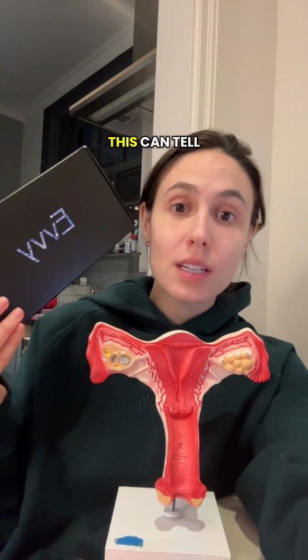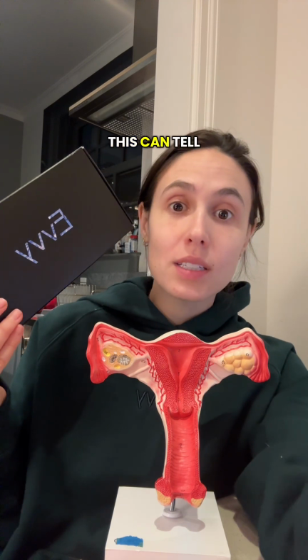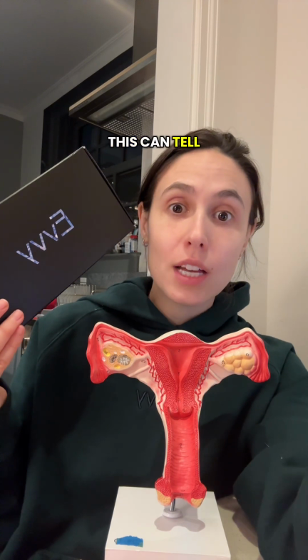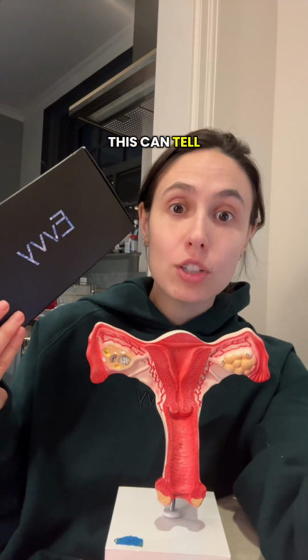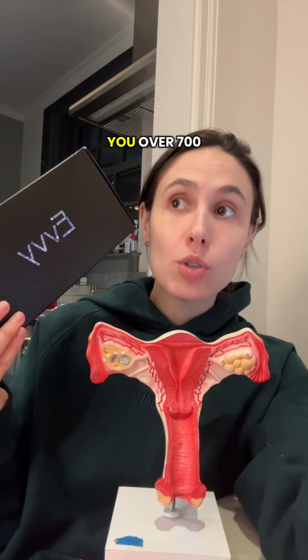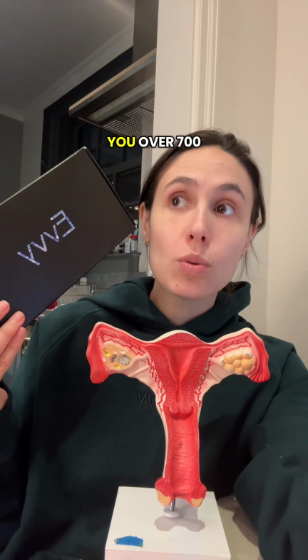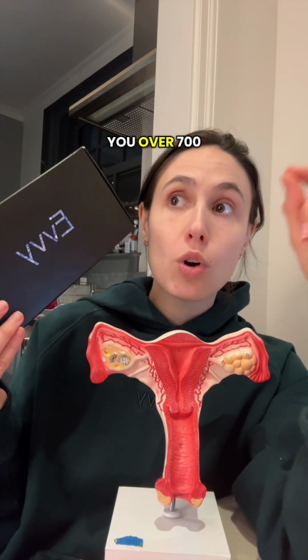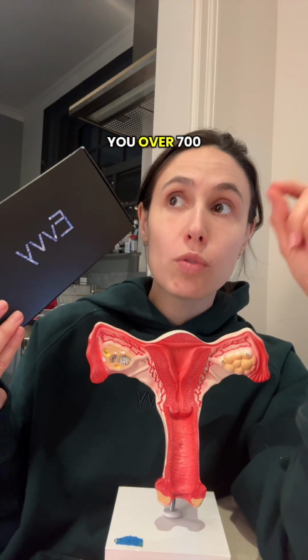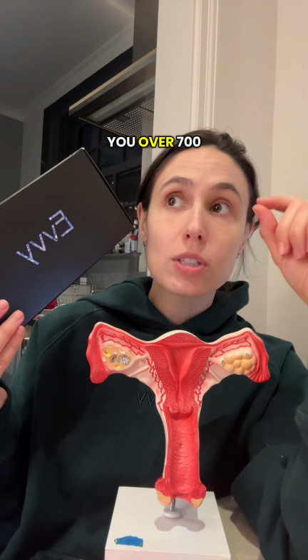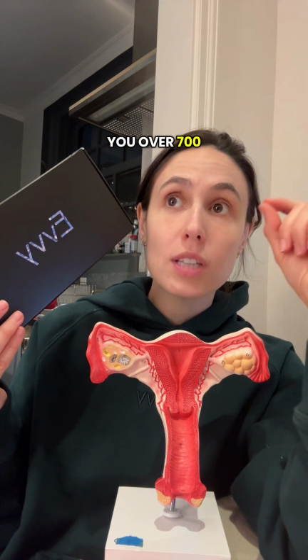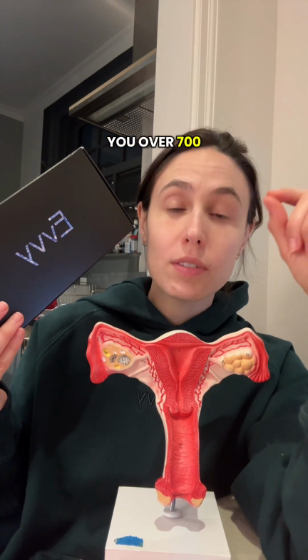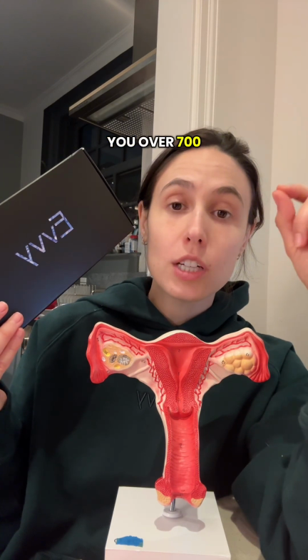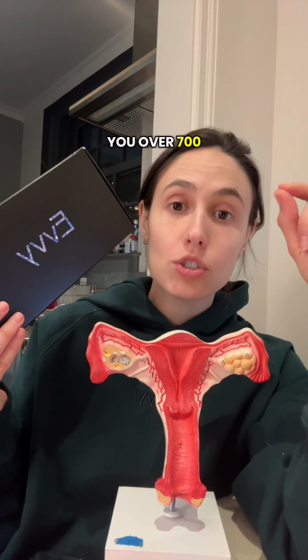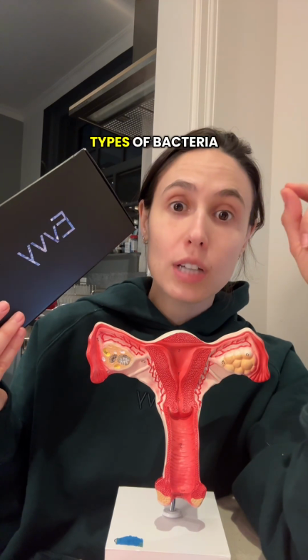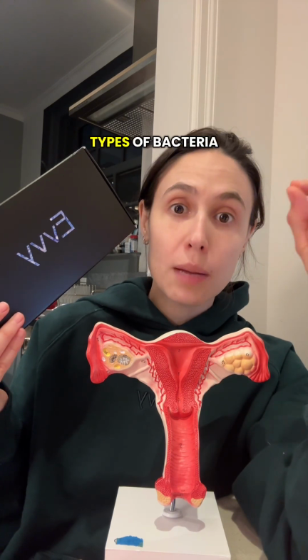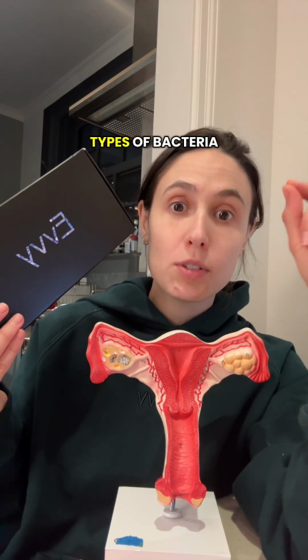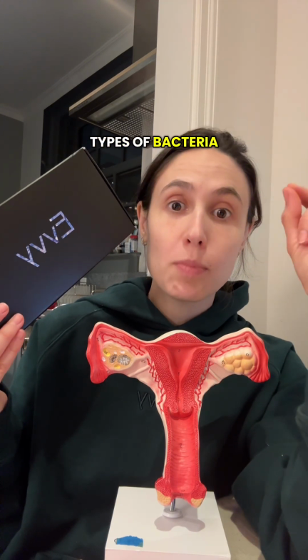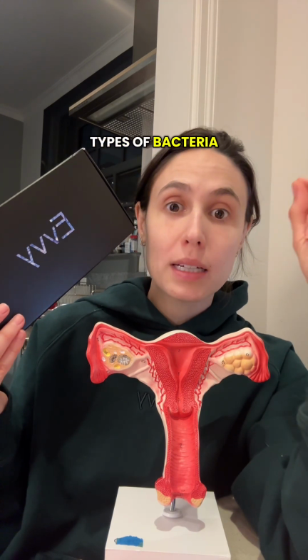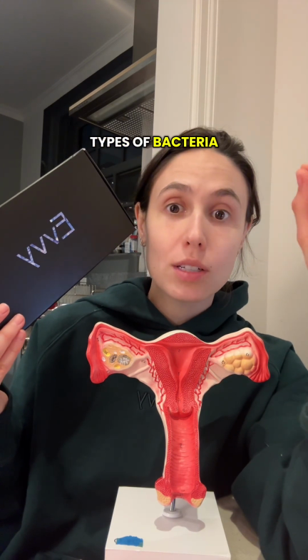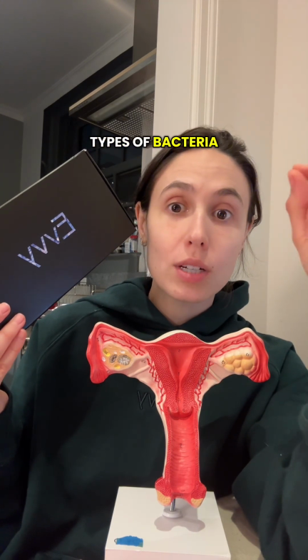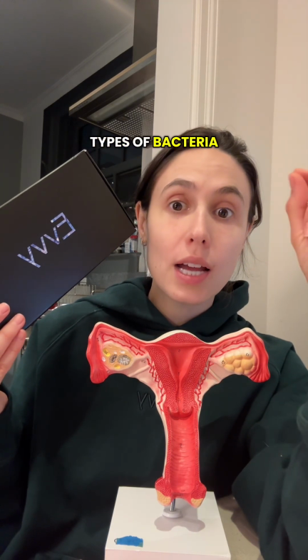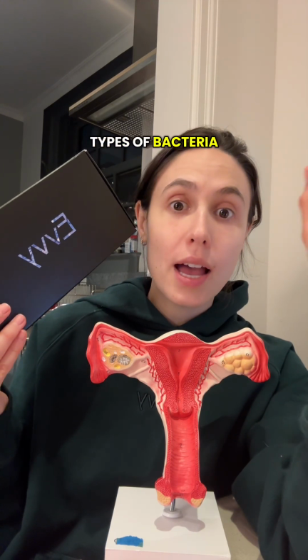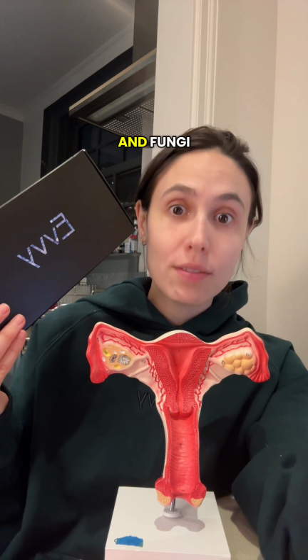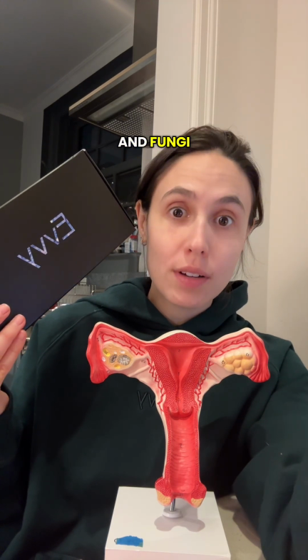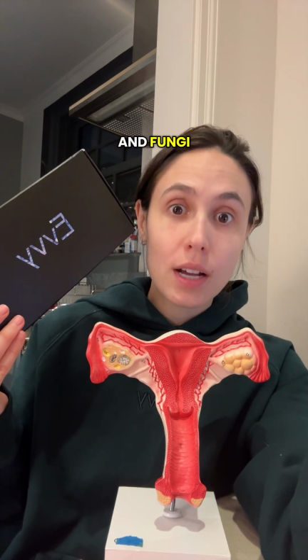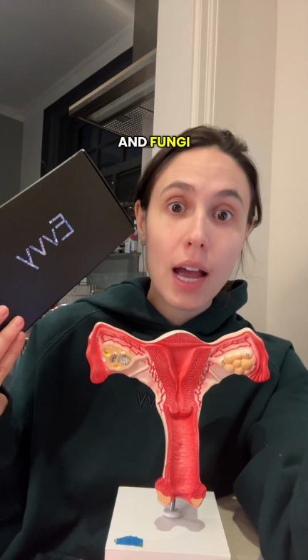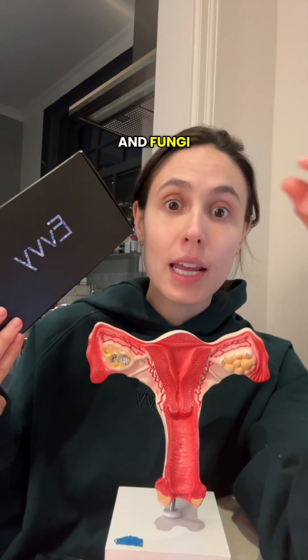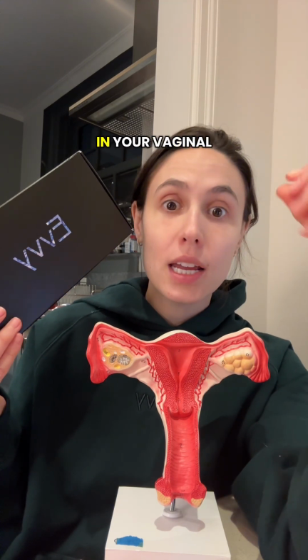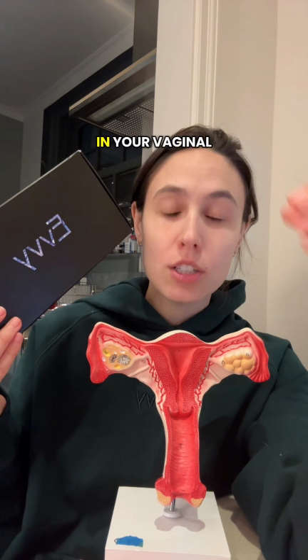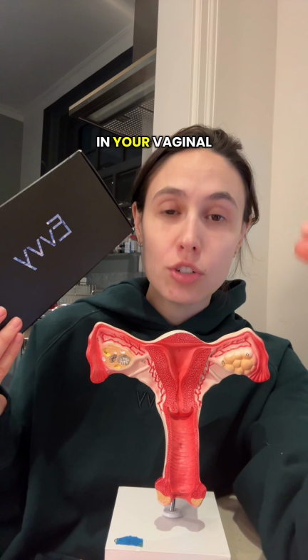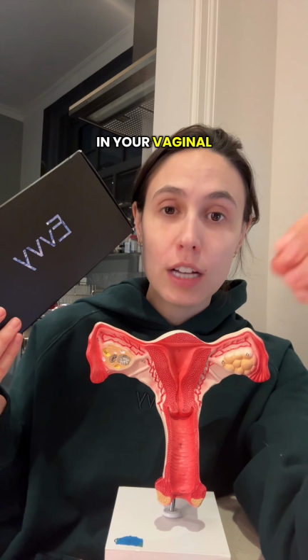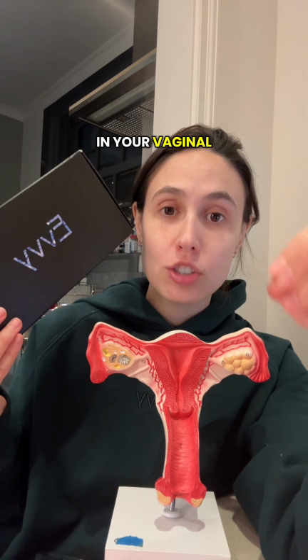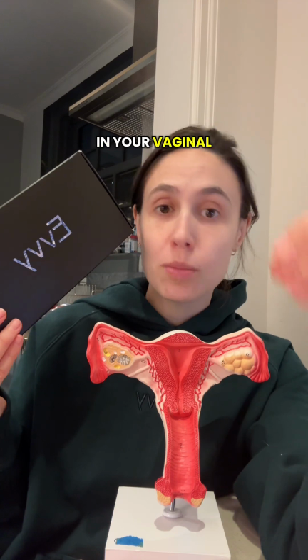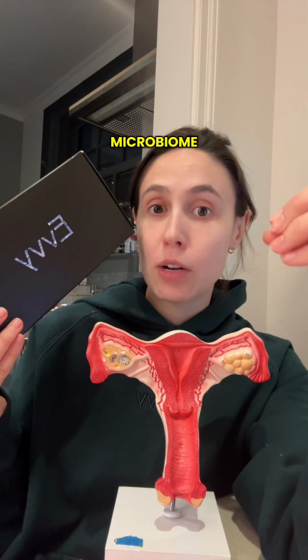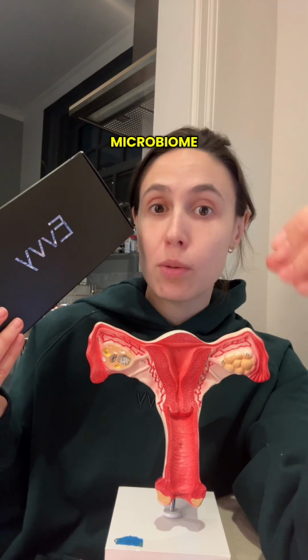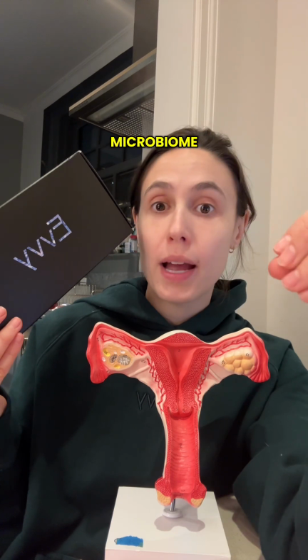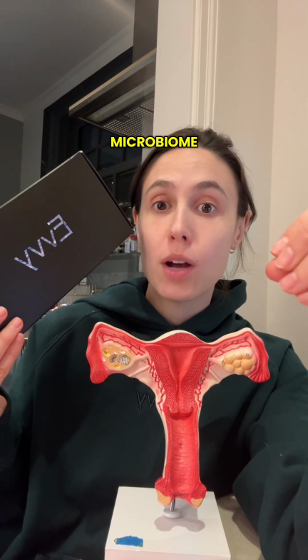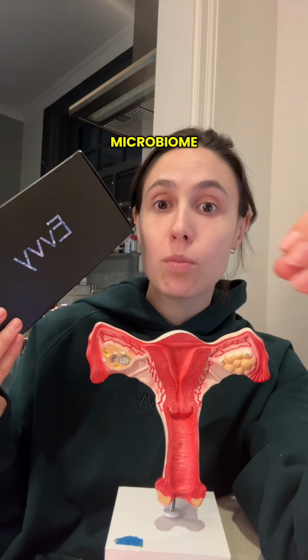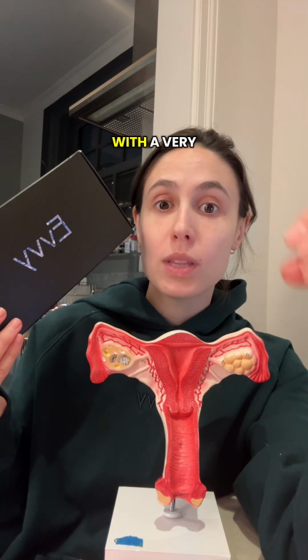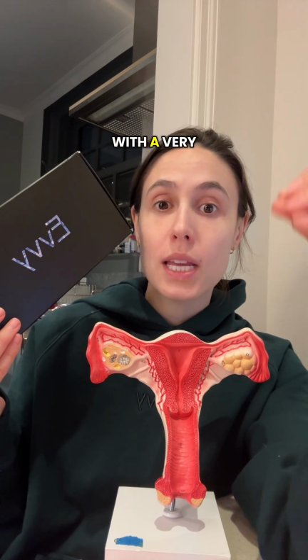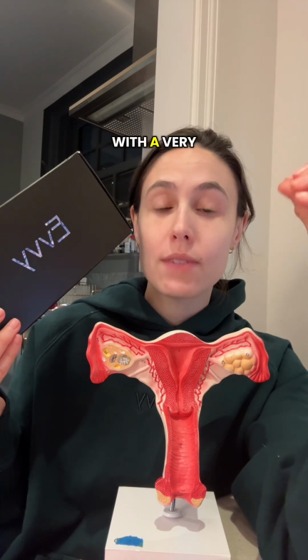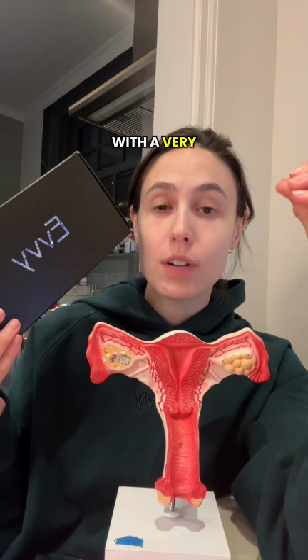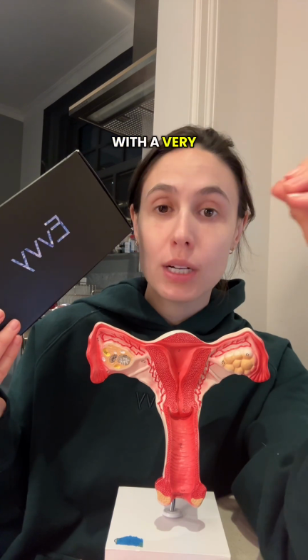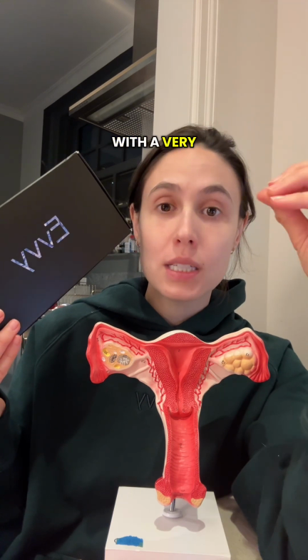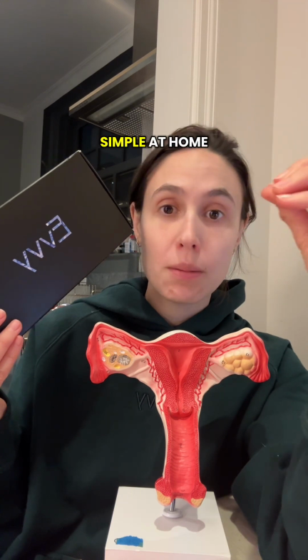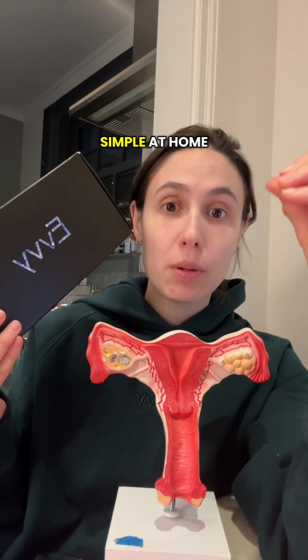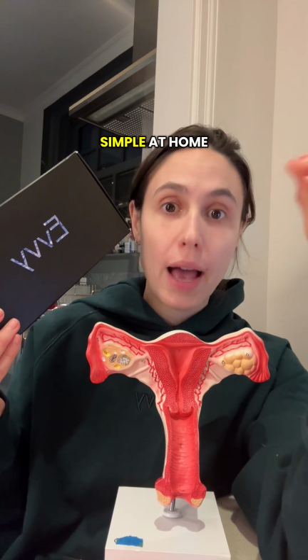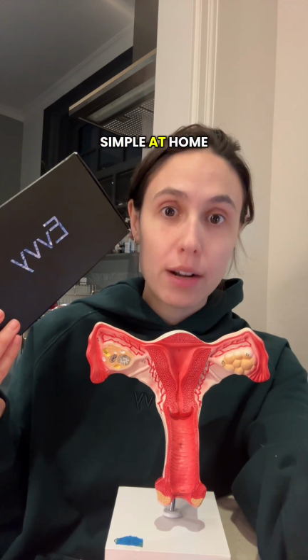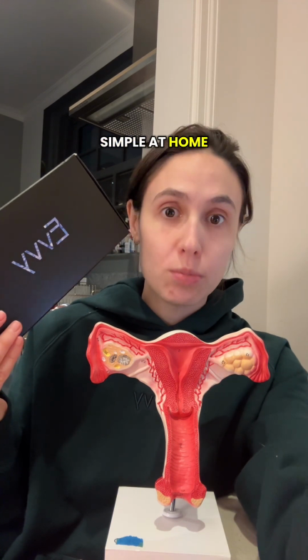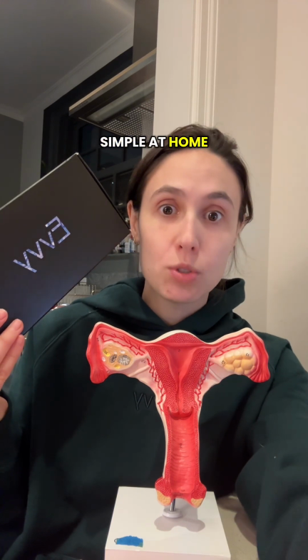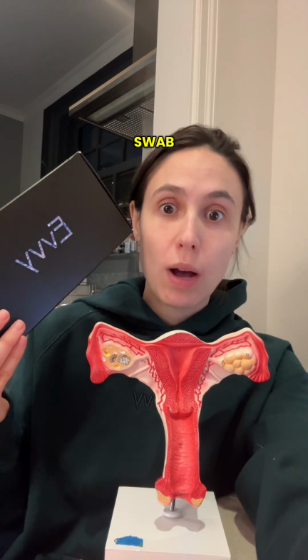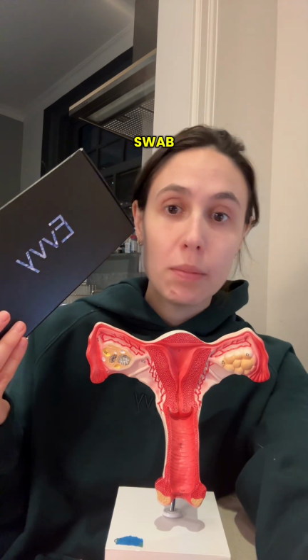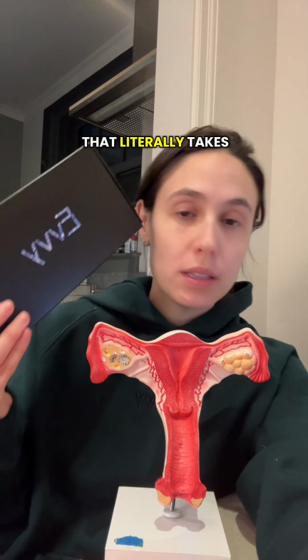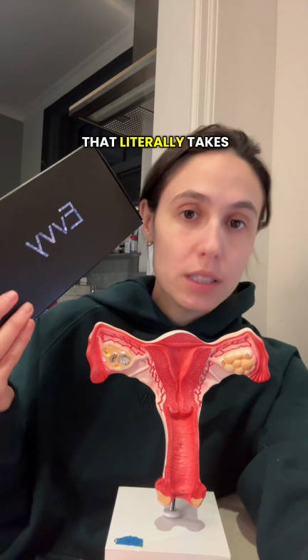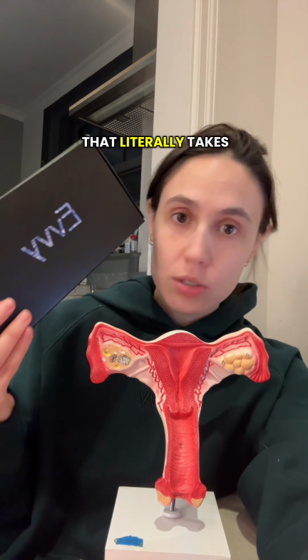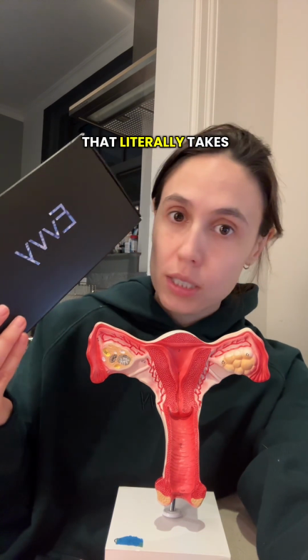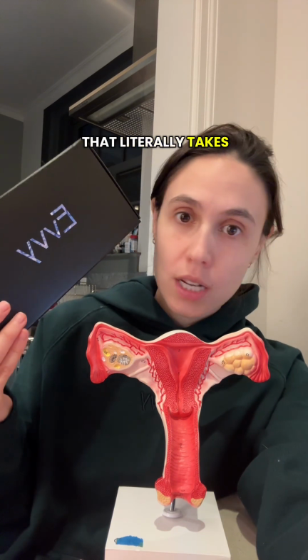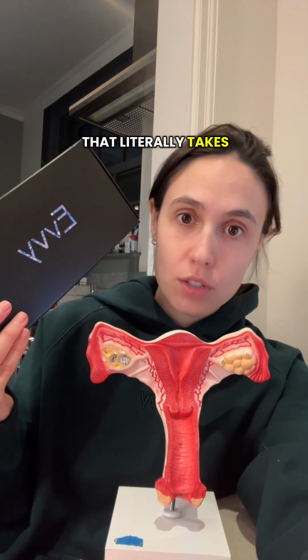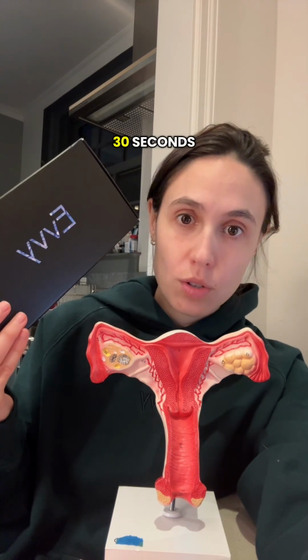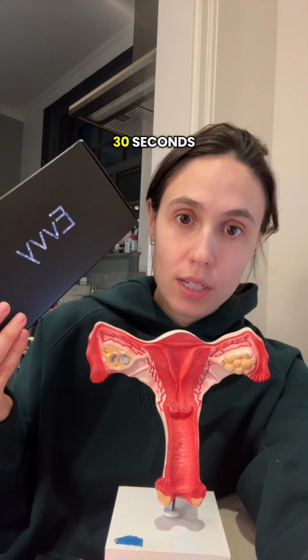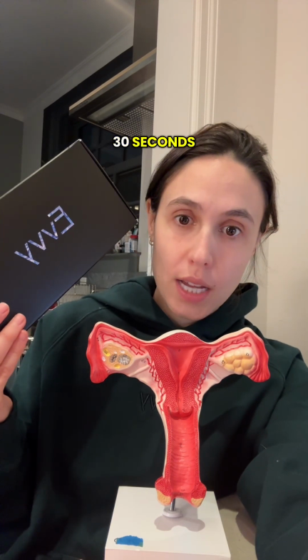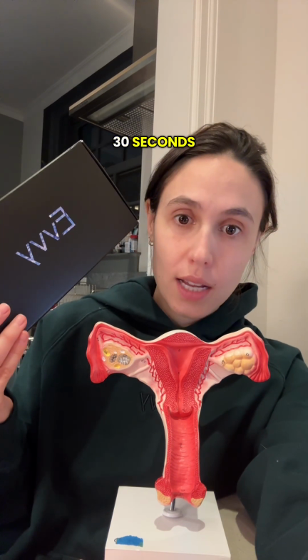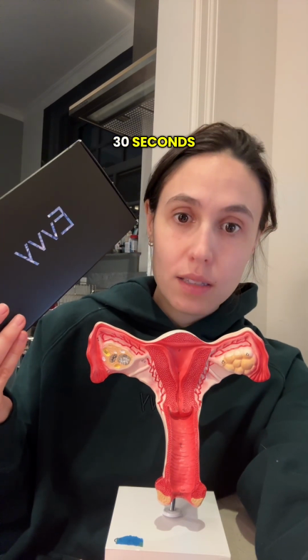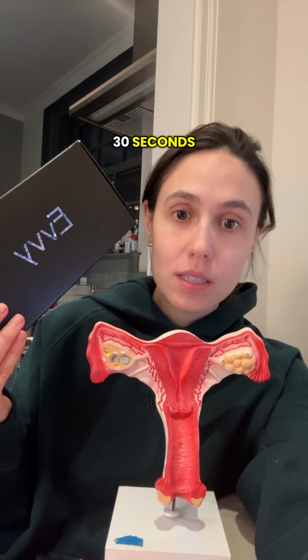This can tell you over 700 types of bacteria and fungi in your vaginal microbiome with a very simple at-home swab. It literally takes 30 seconds.